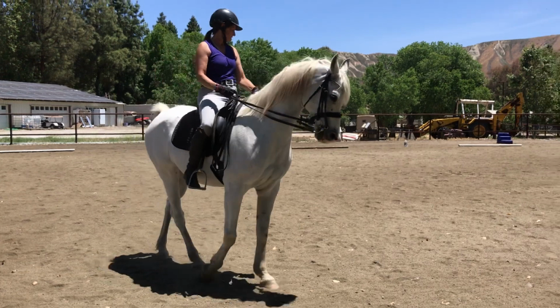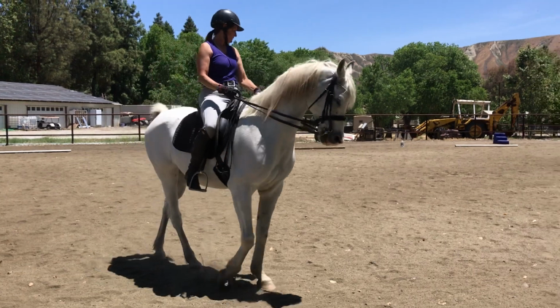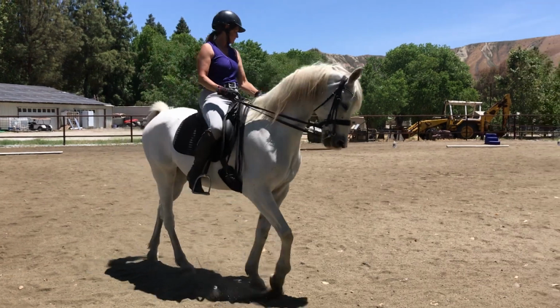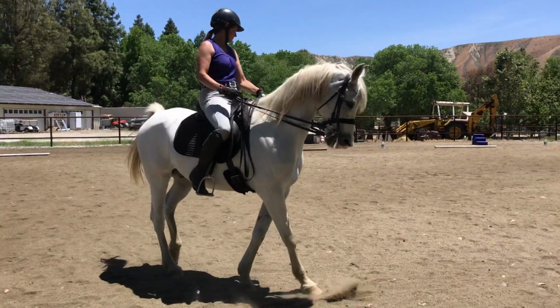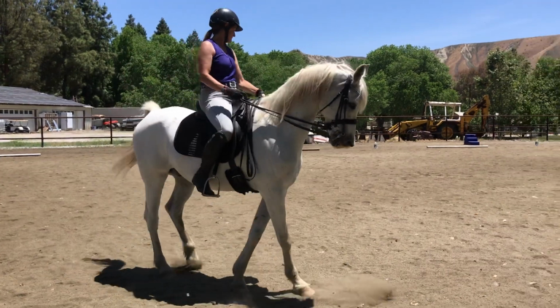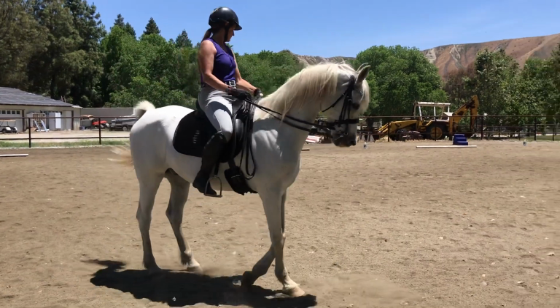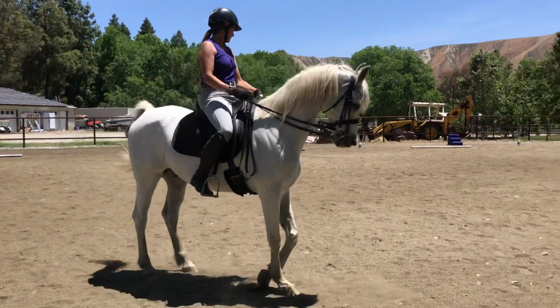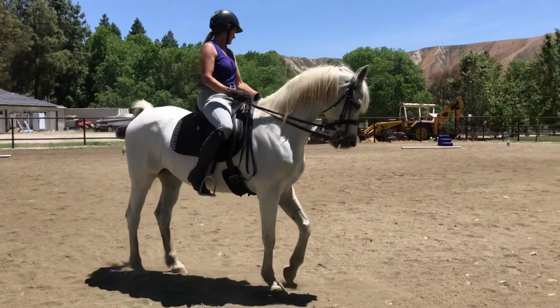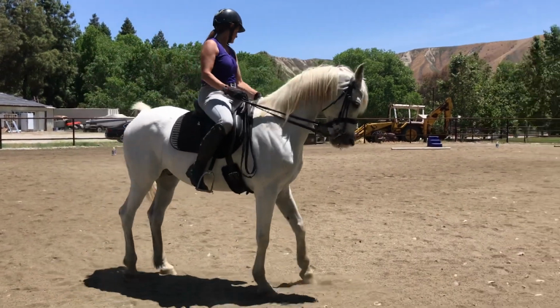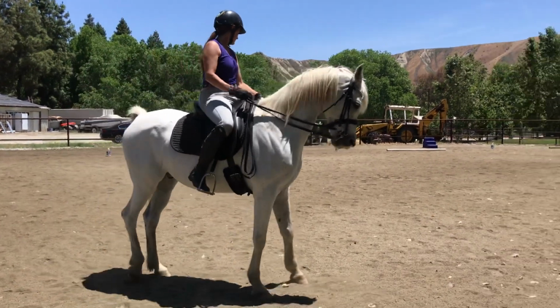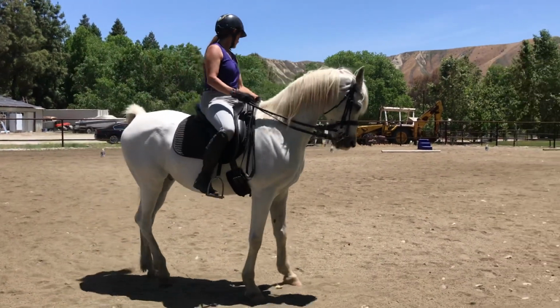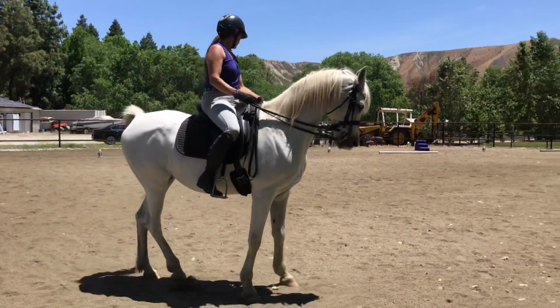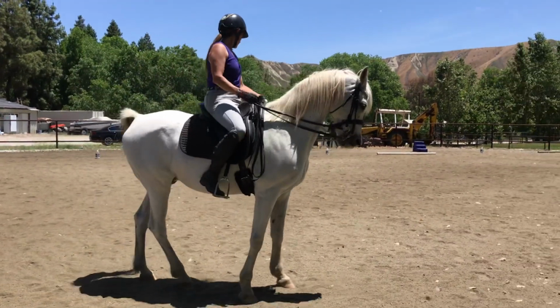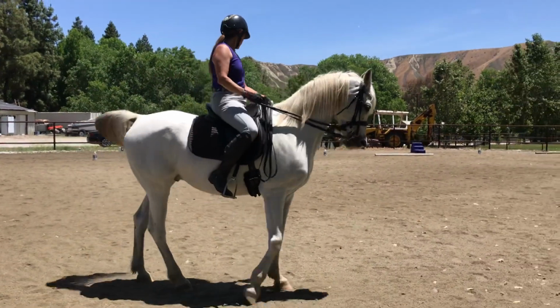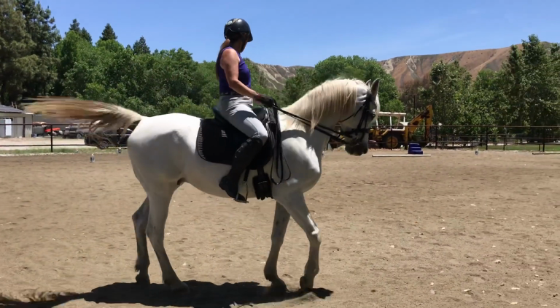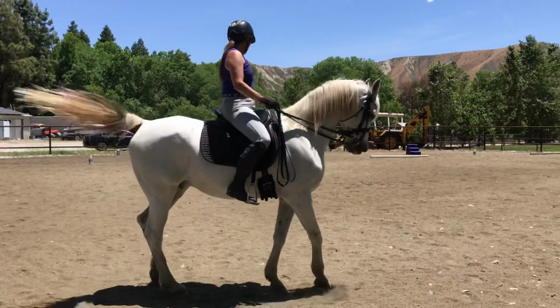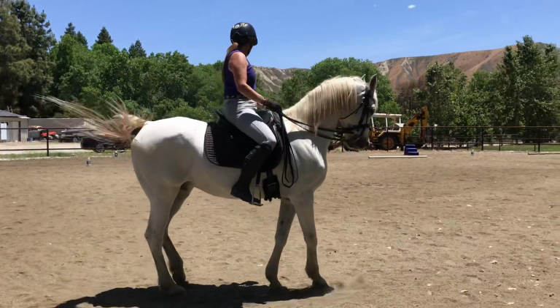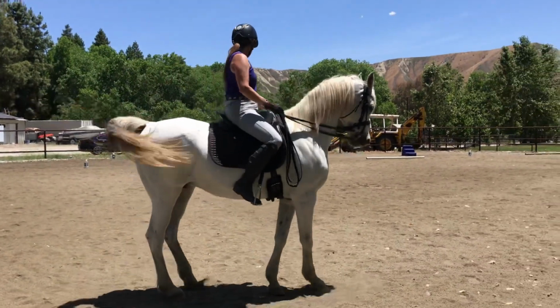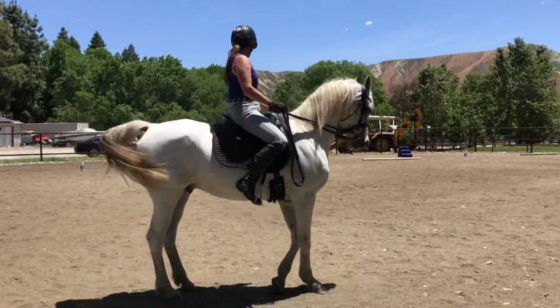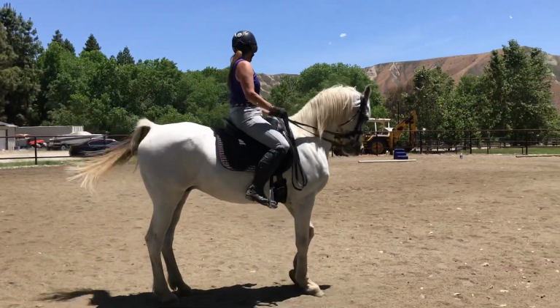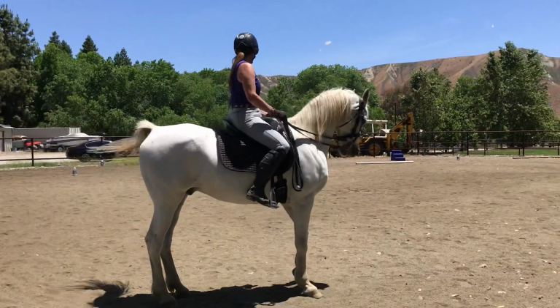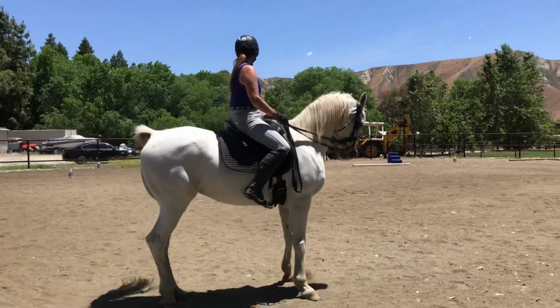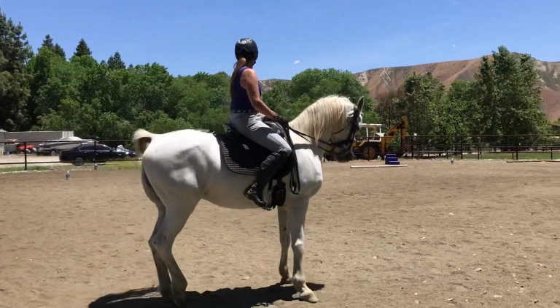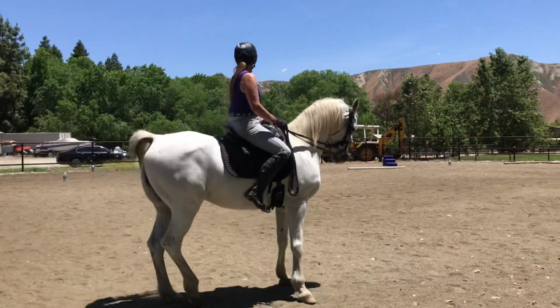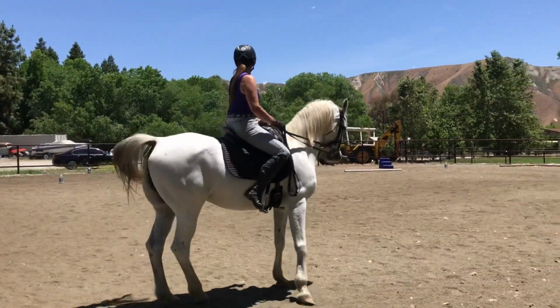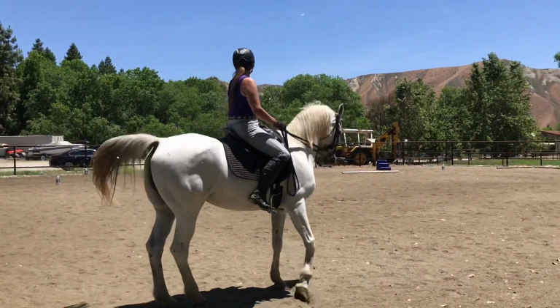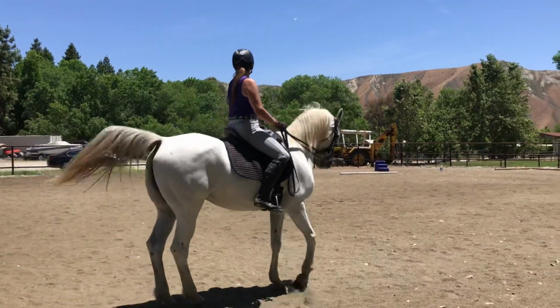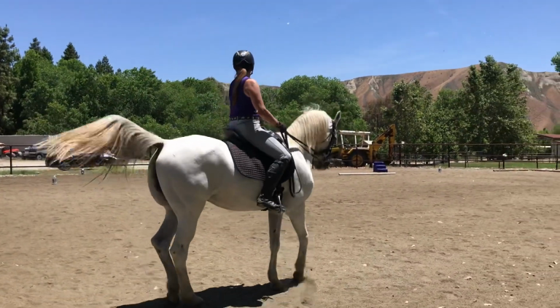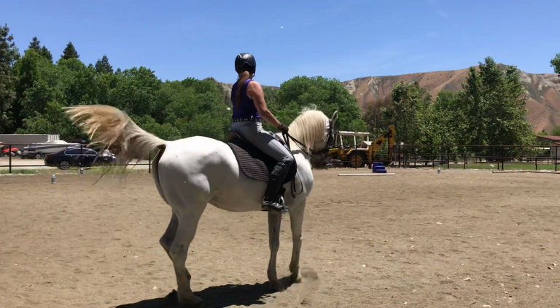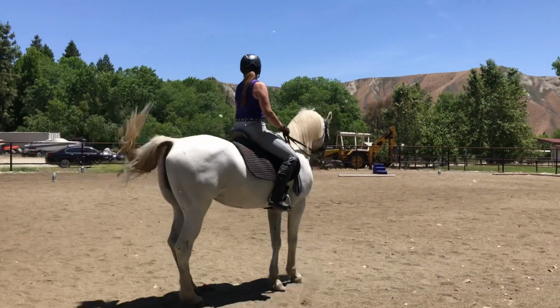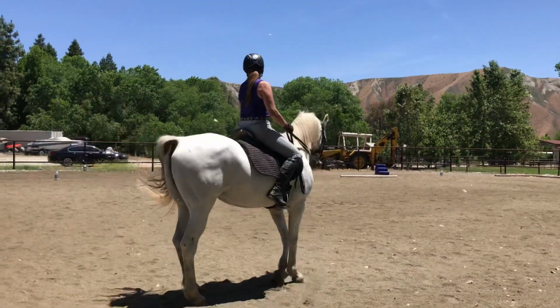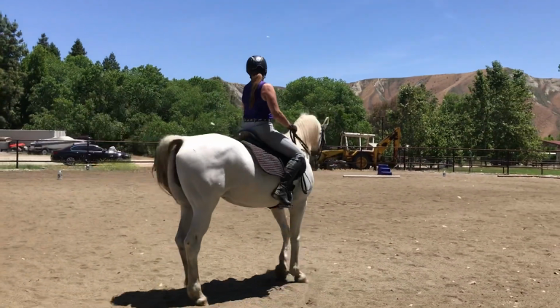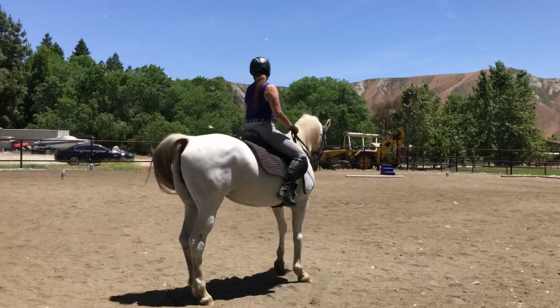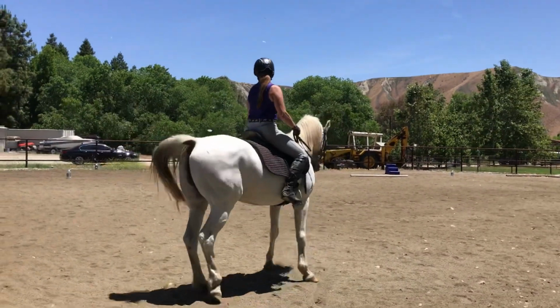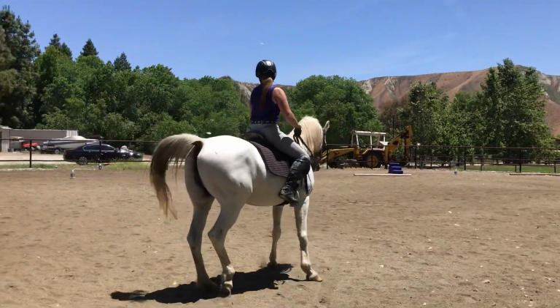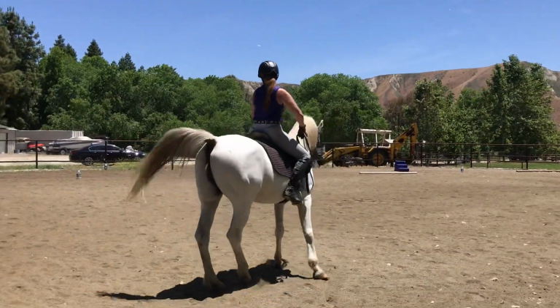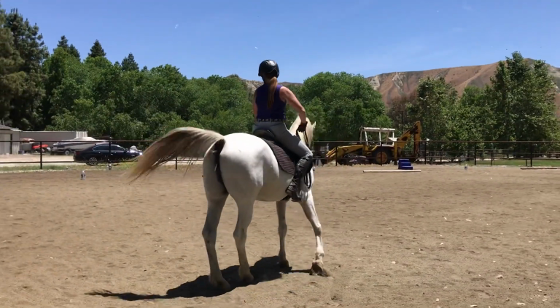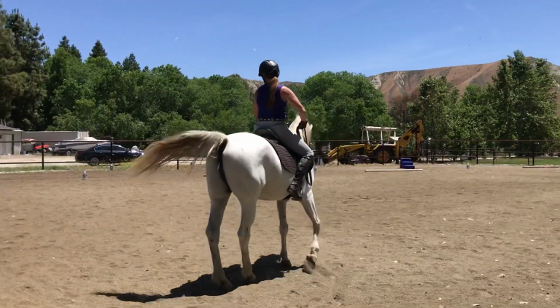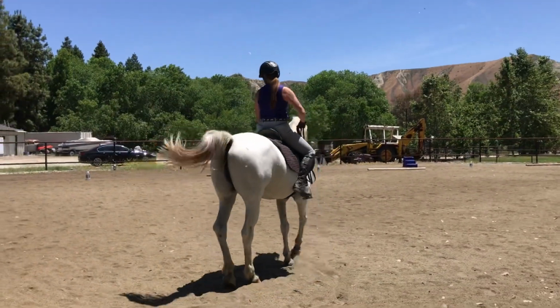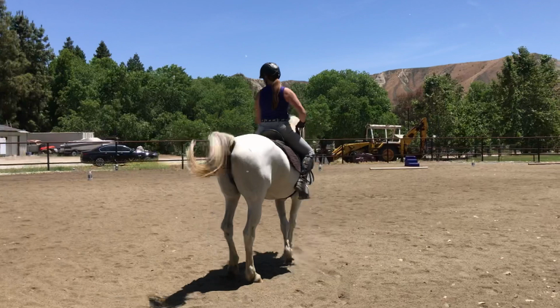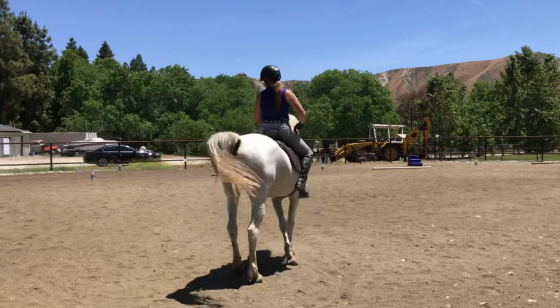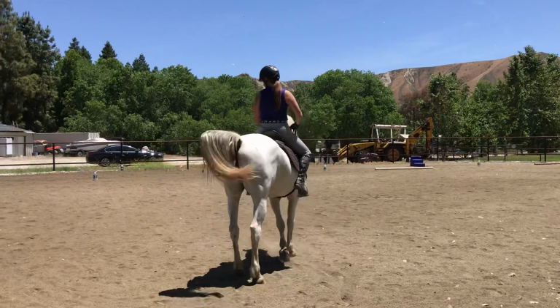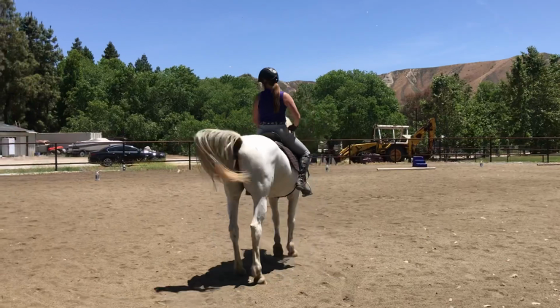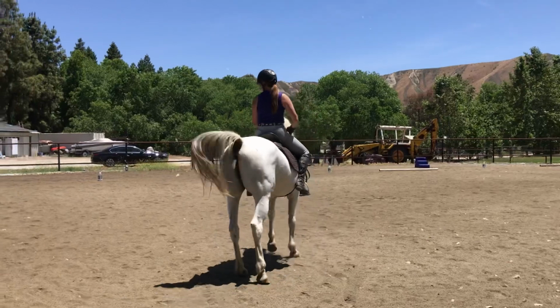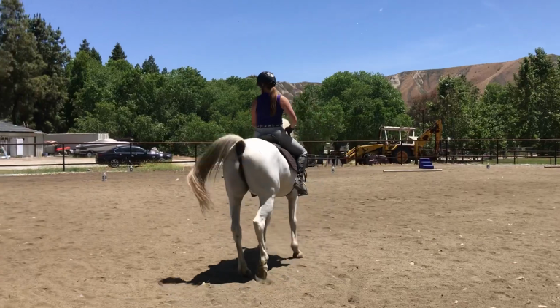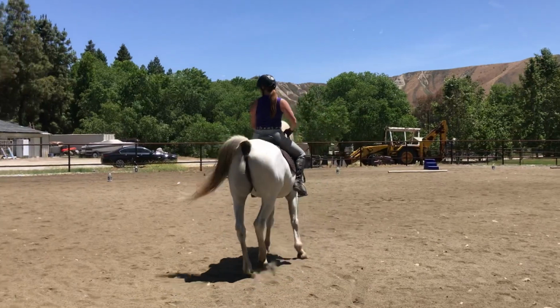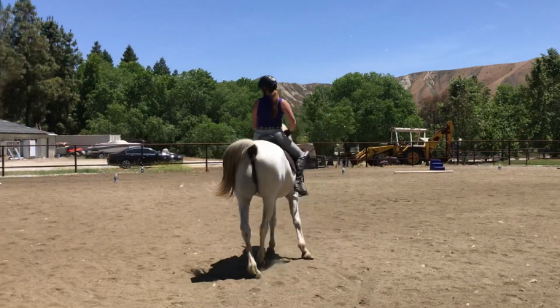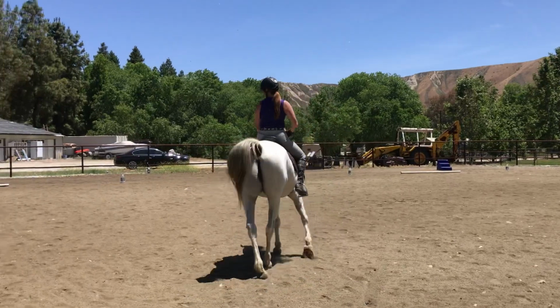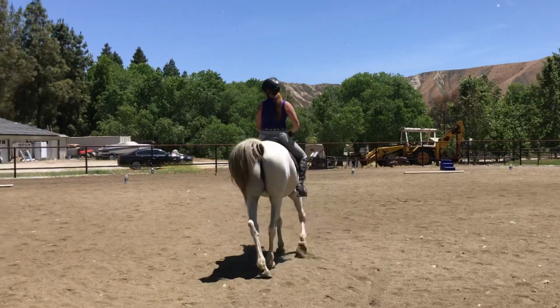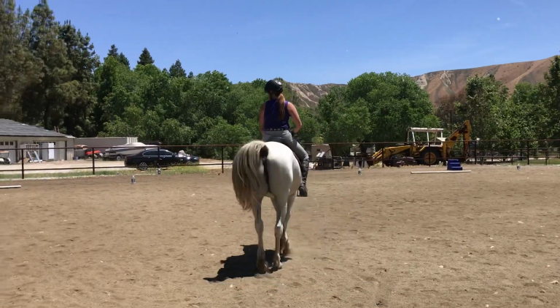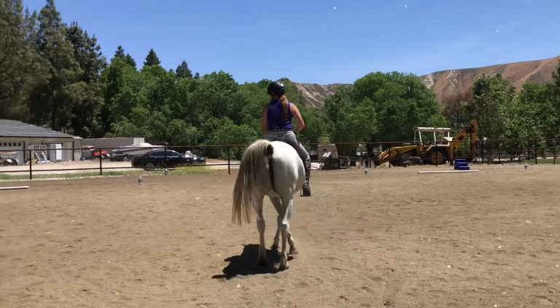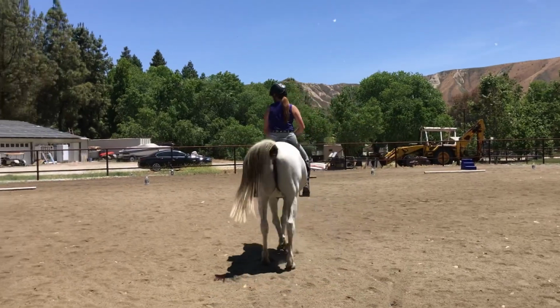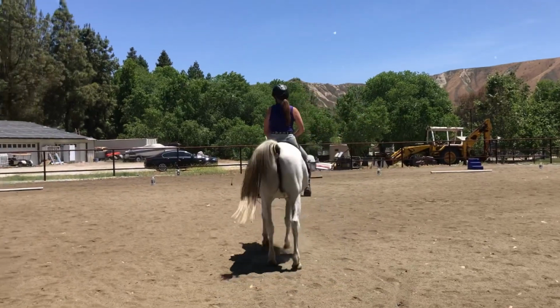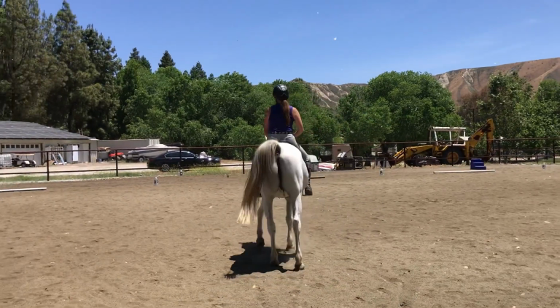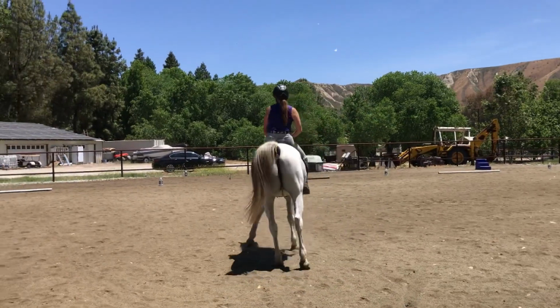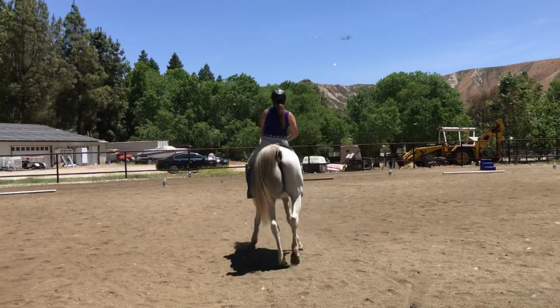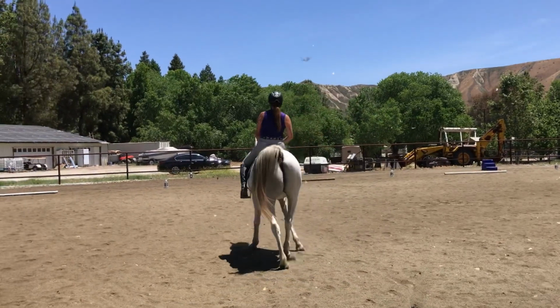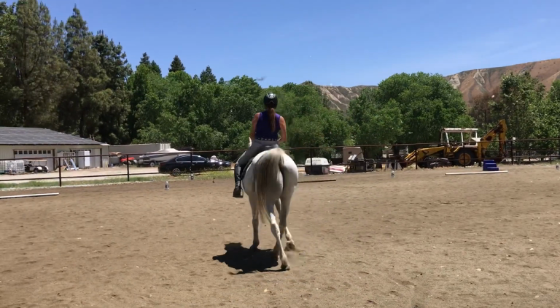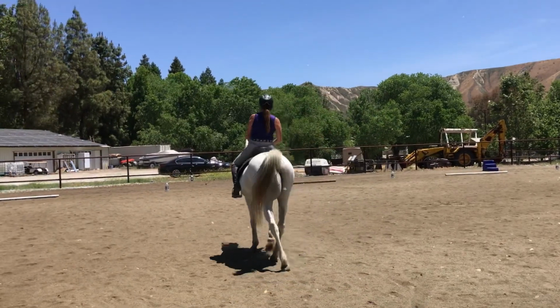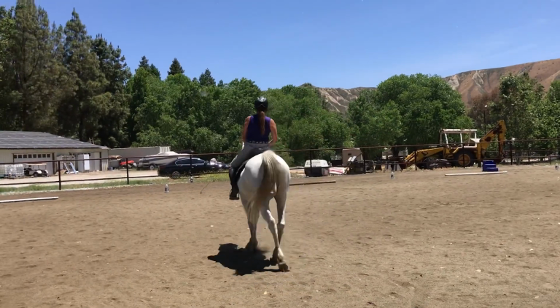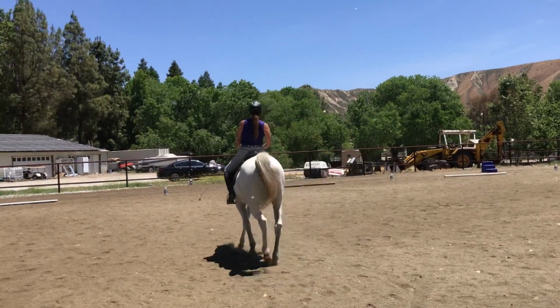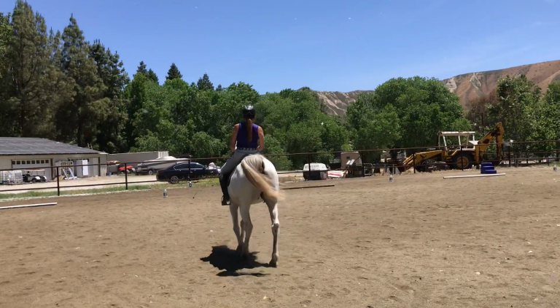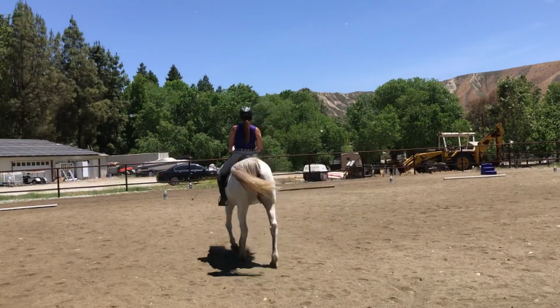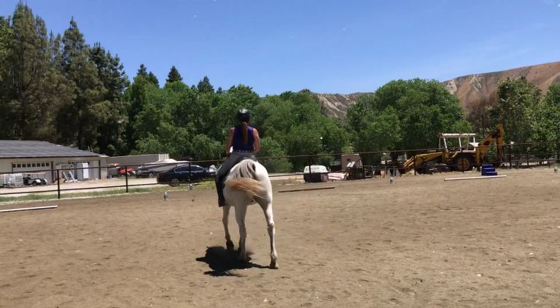Good, outside hind. Outside hind. Outside hind. Good, now change the bend and shoulder.